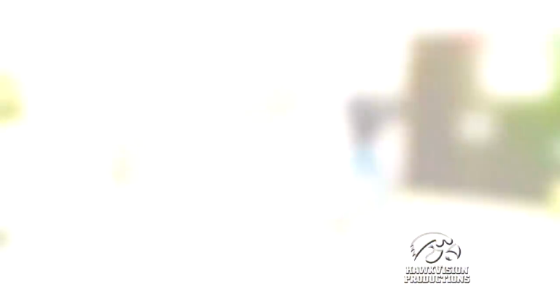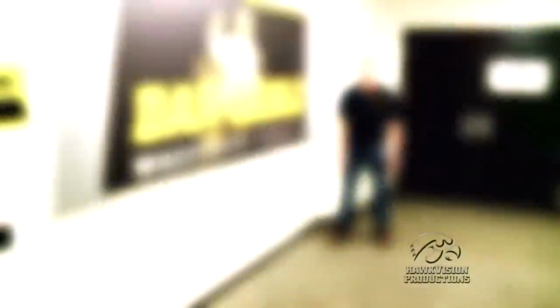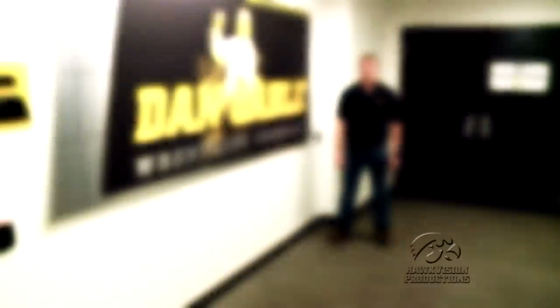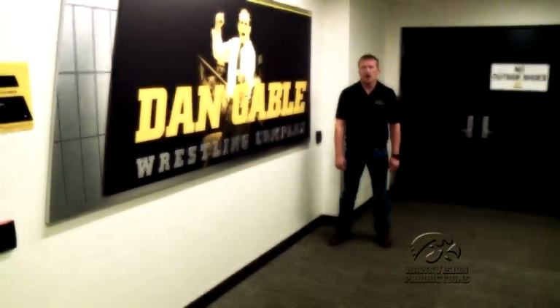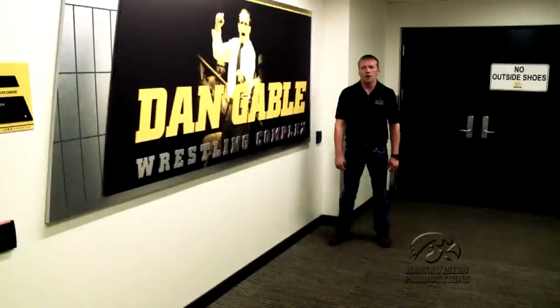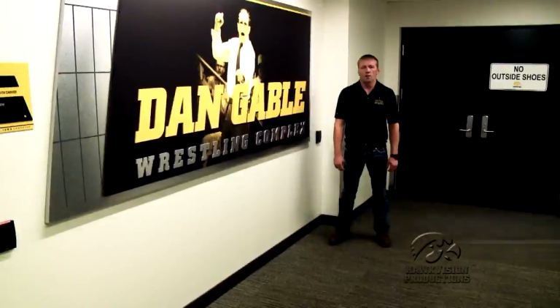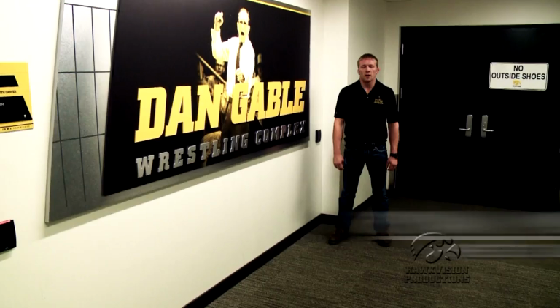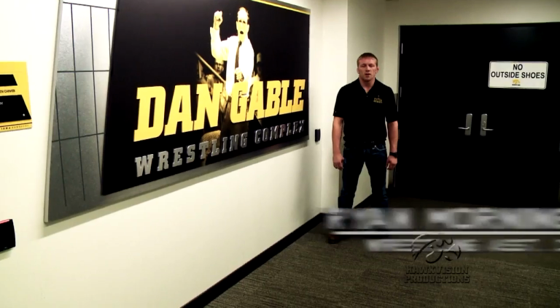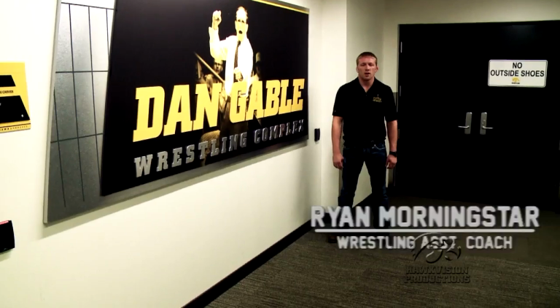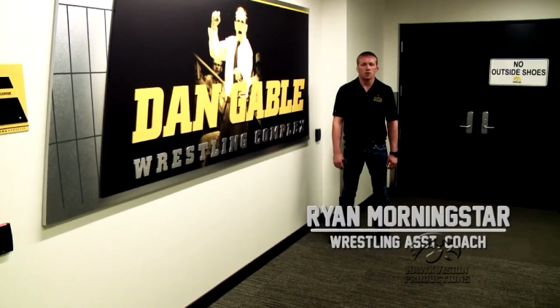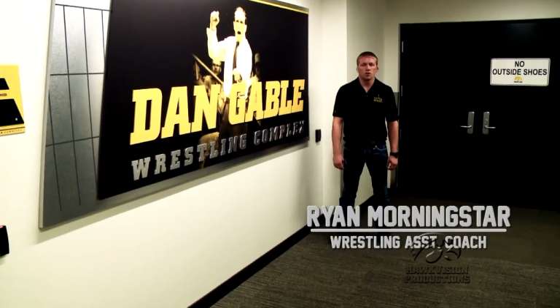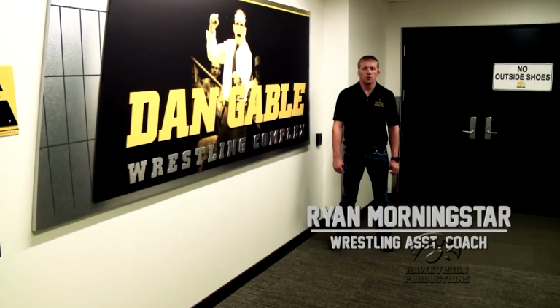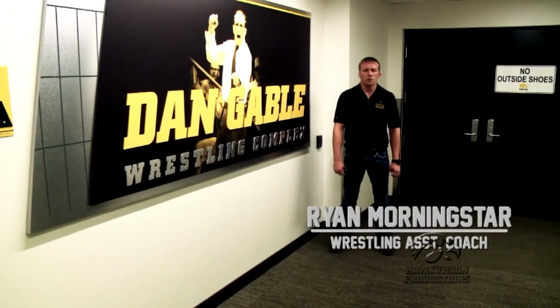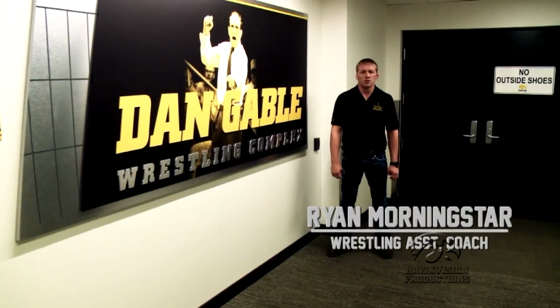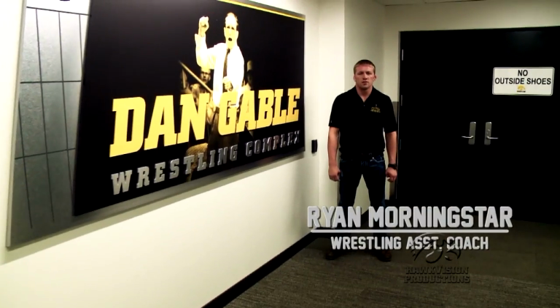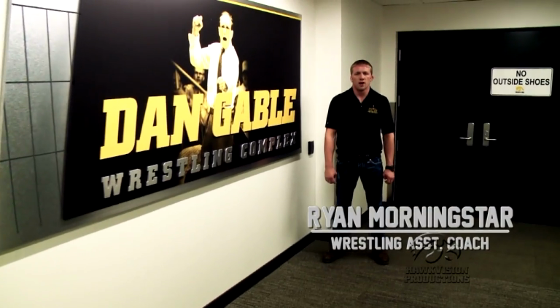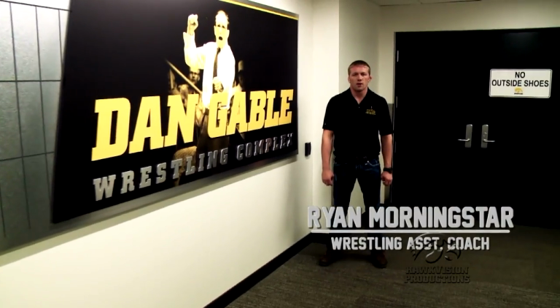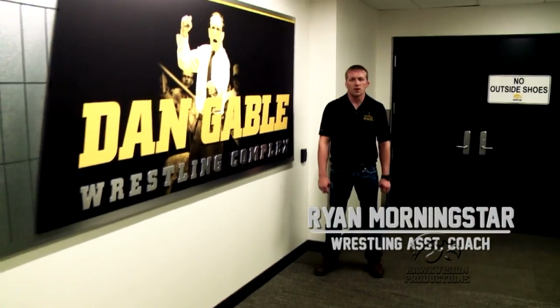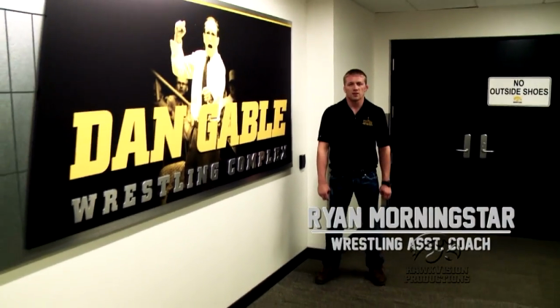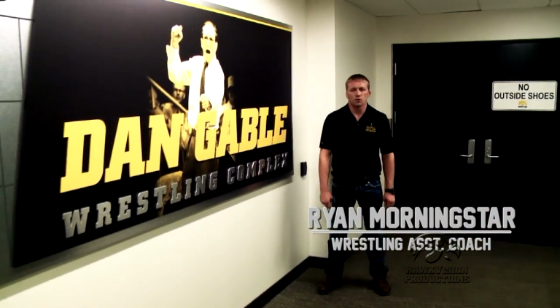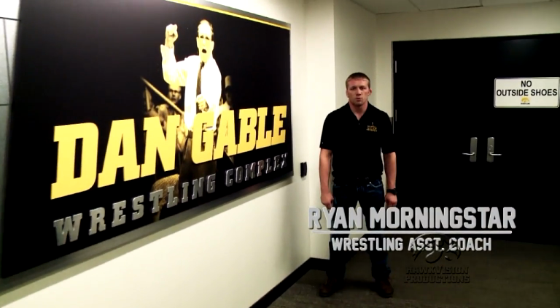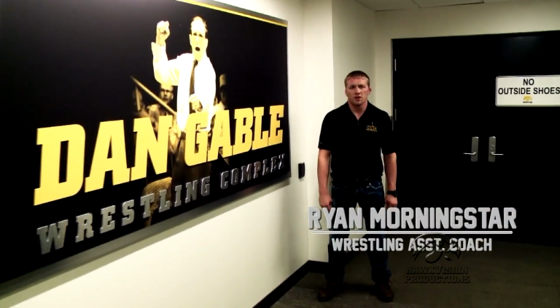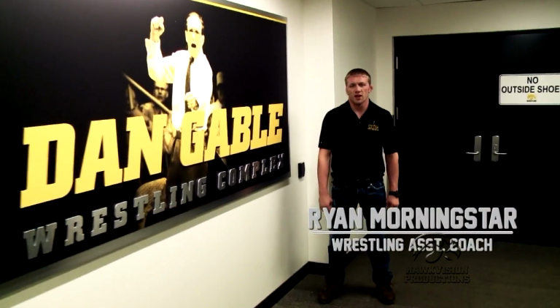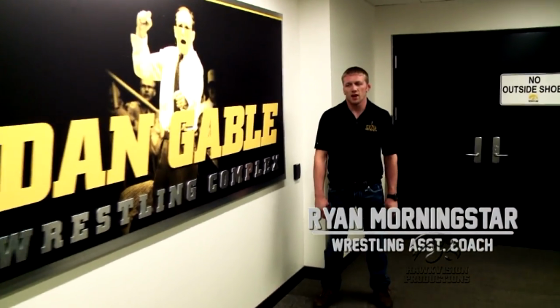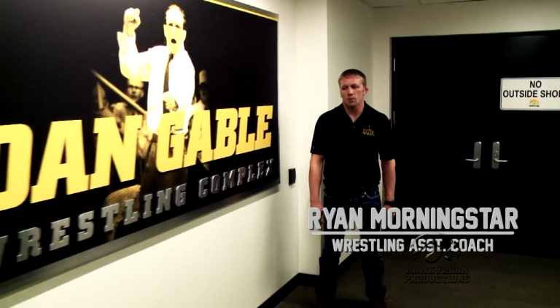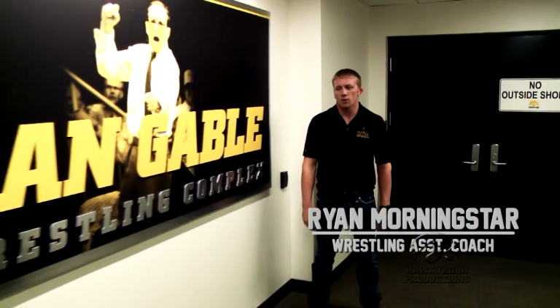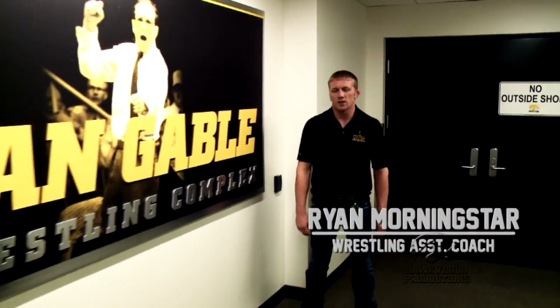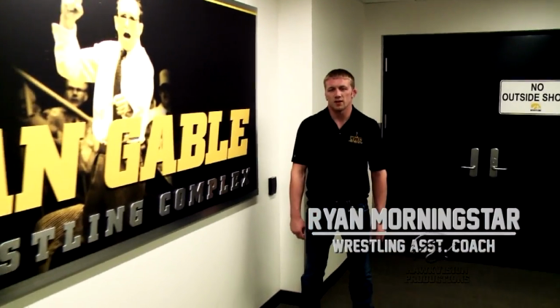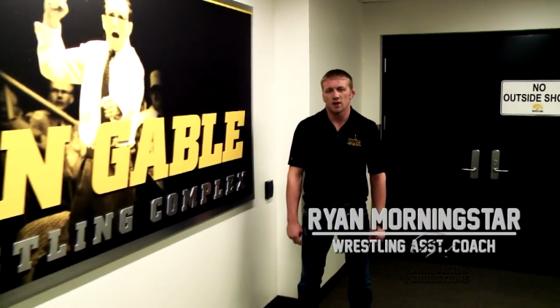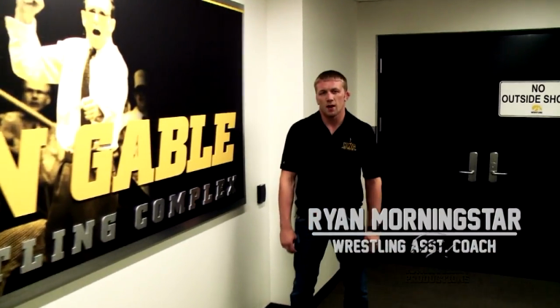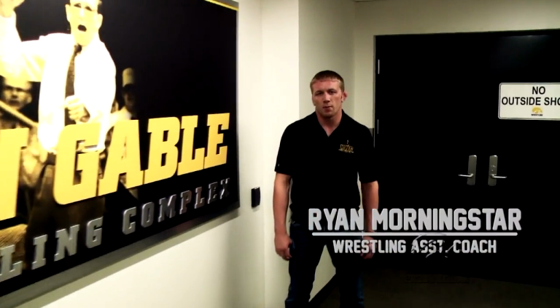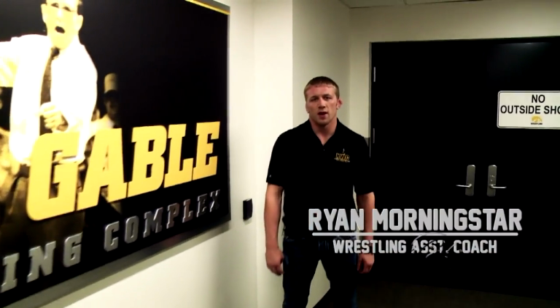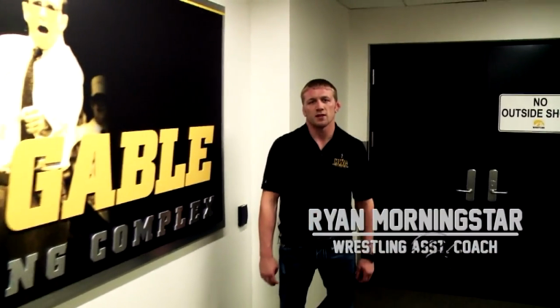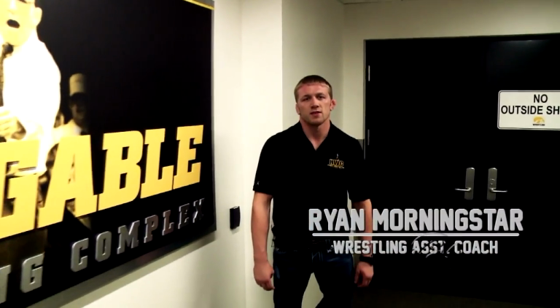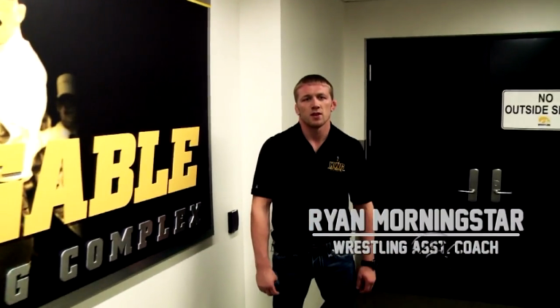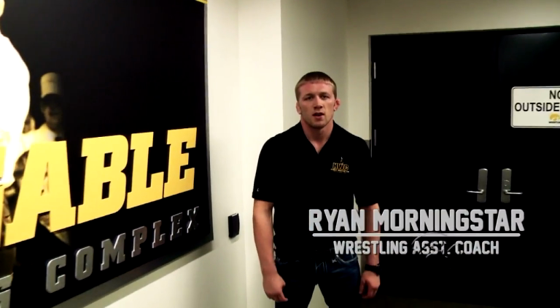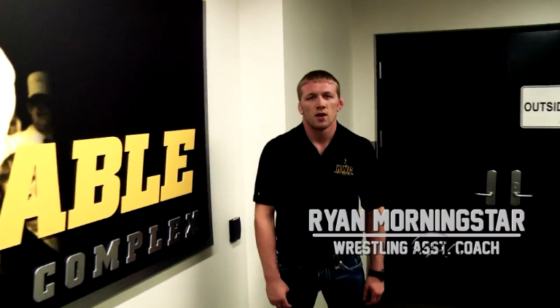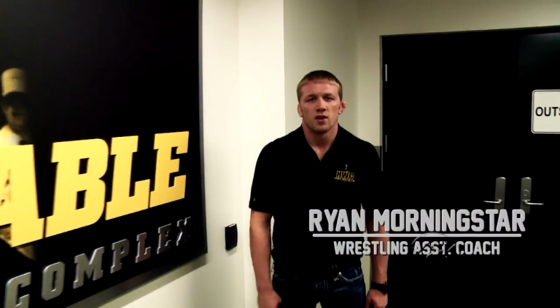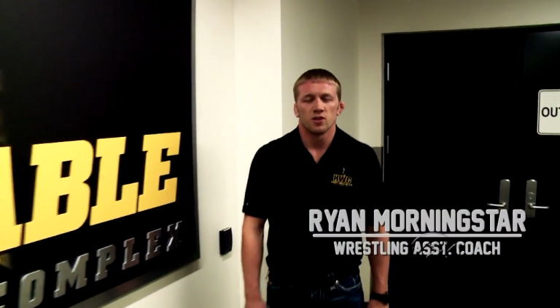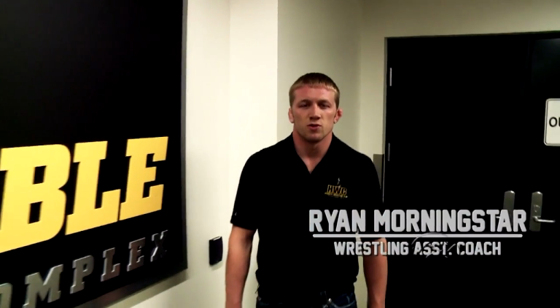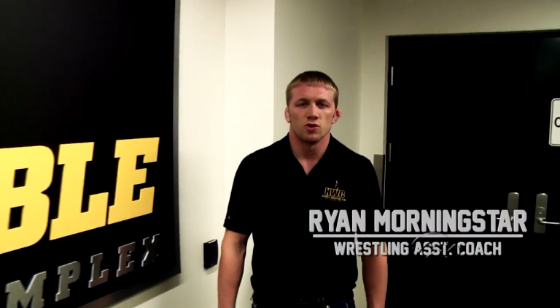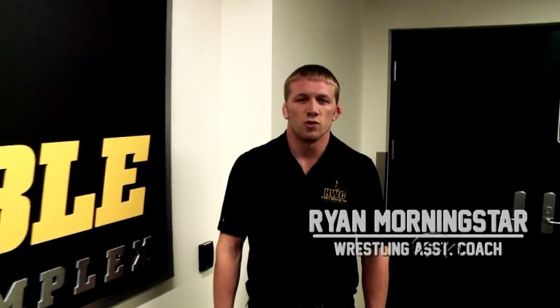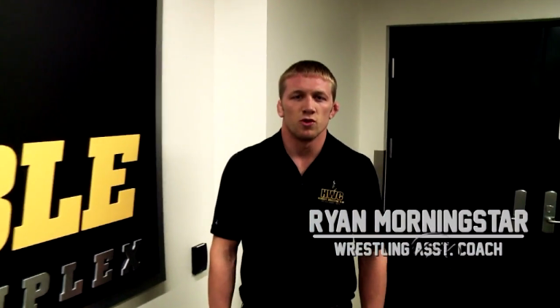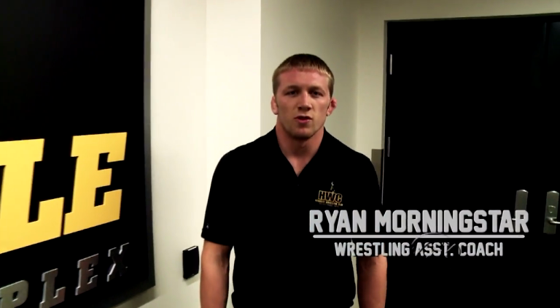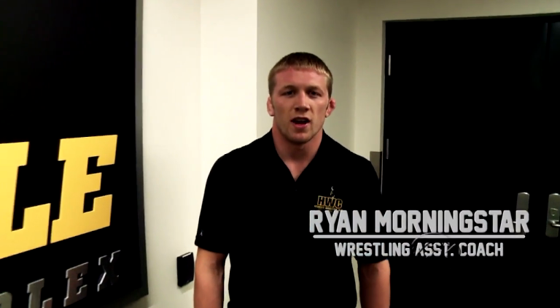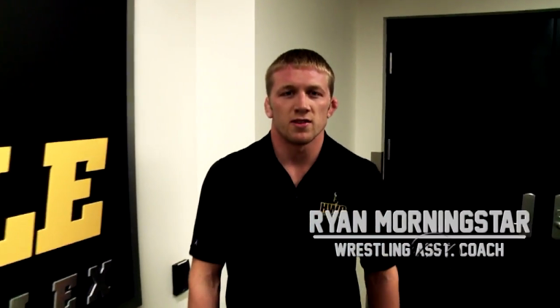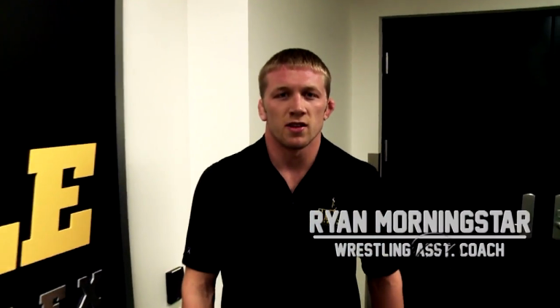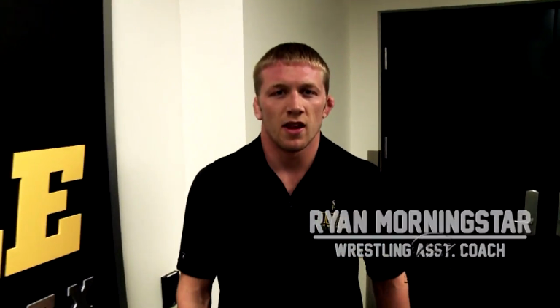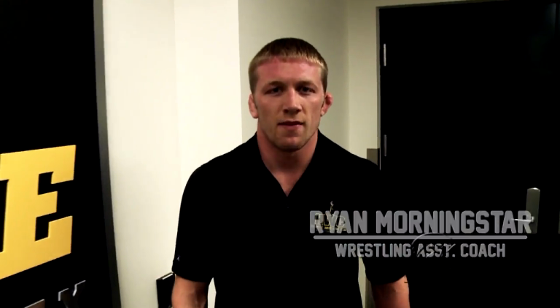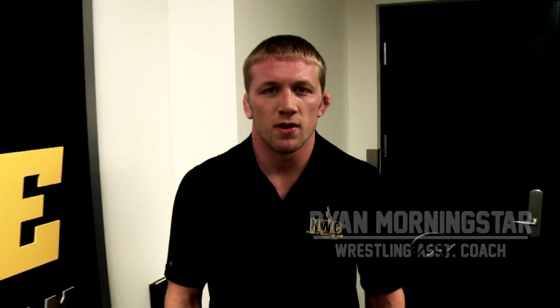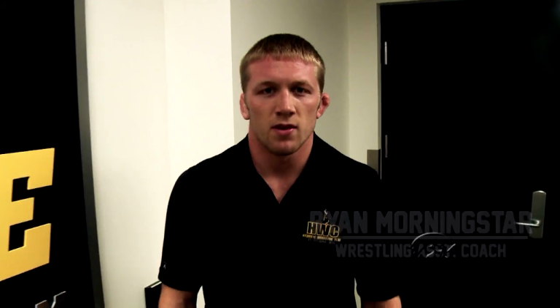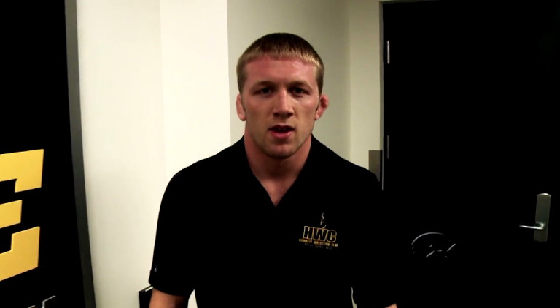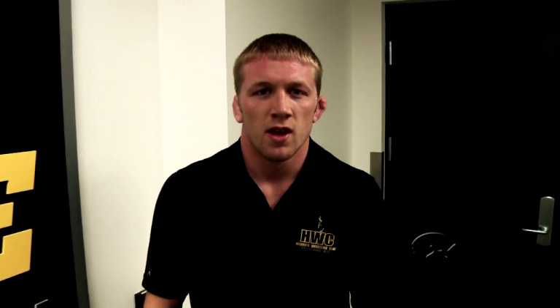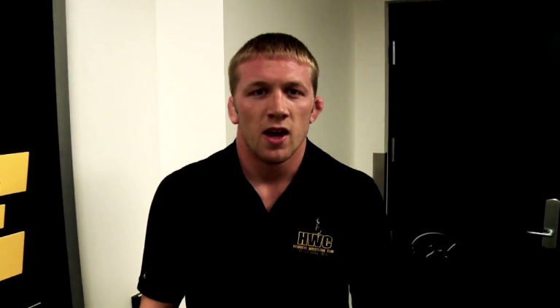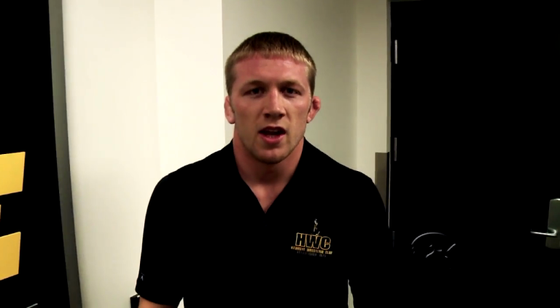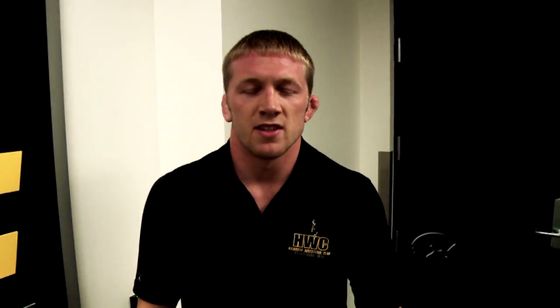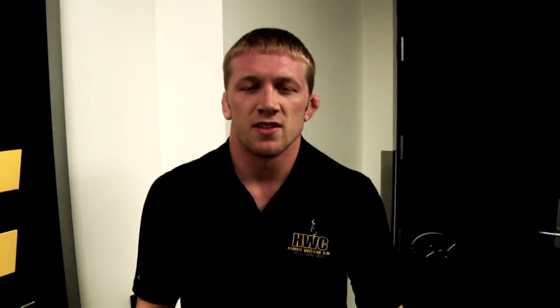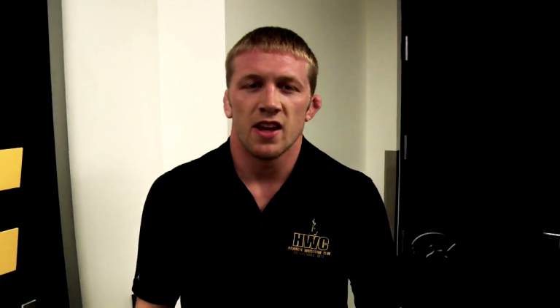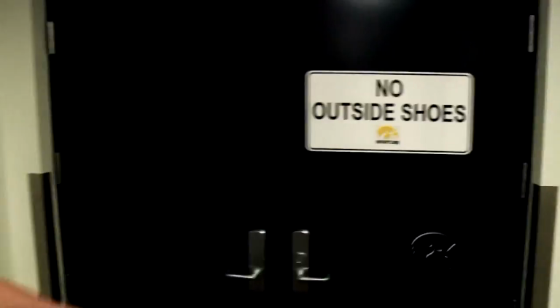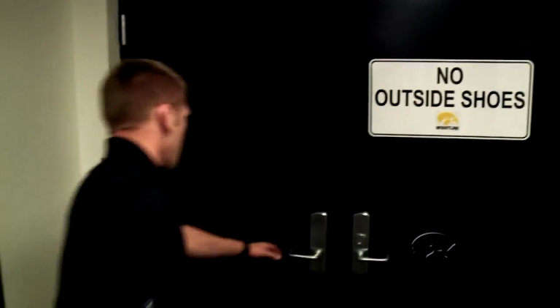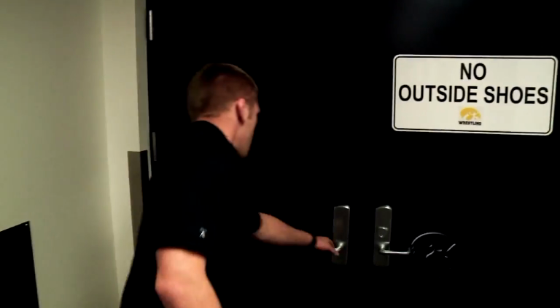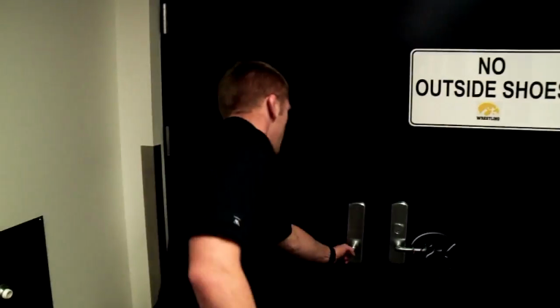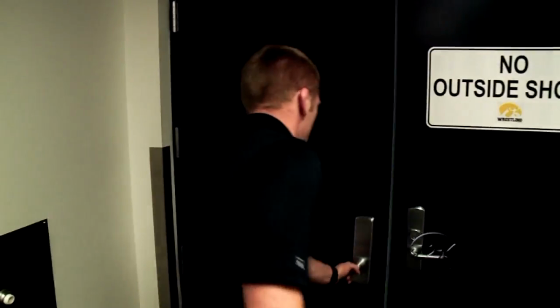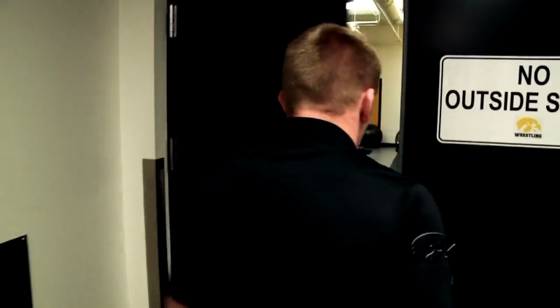Right now we're about to enter the University of Iowa Wrestling Room, Dan Gable Wrestling Complex. This was new in 2011 and it's a state-of-the-art facility.